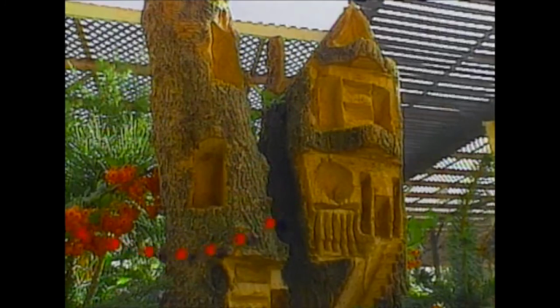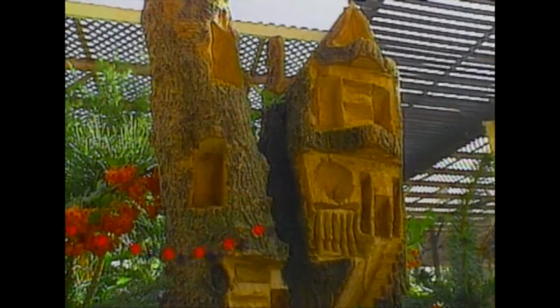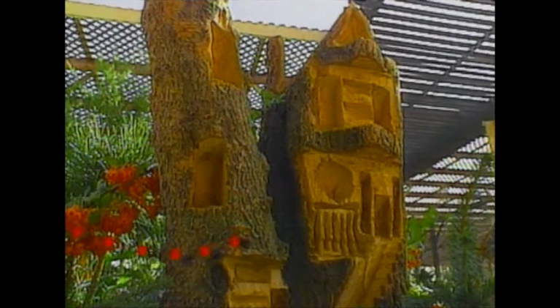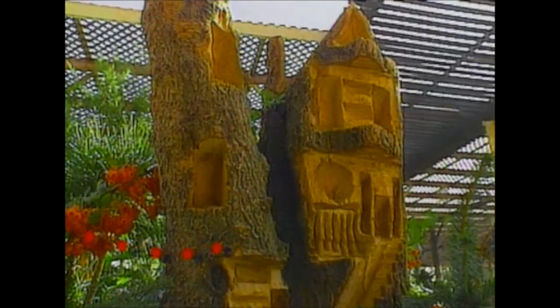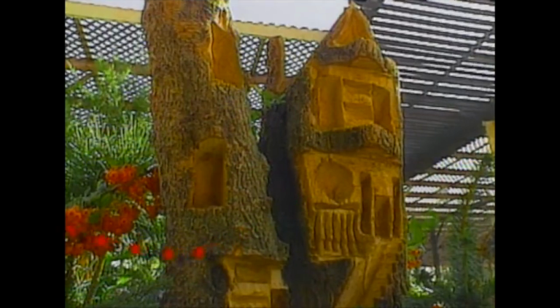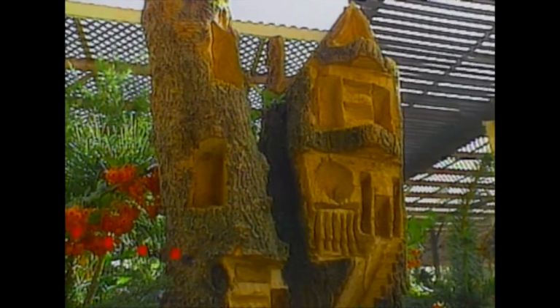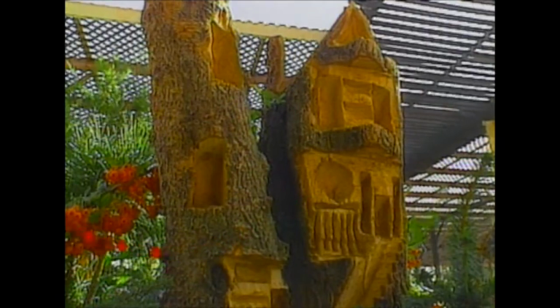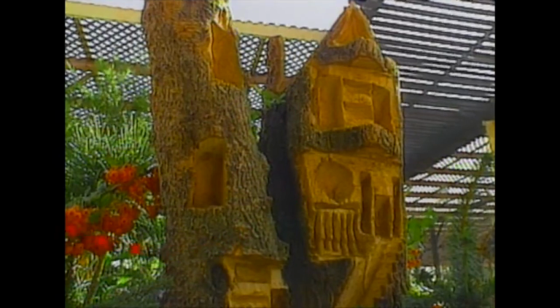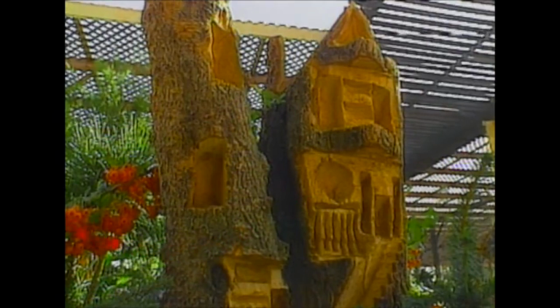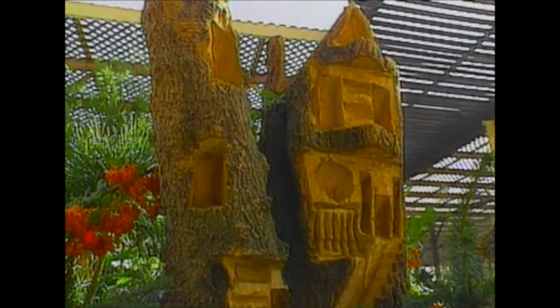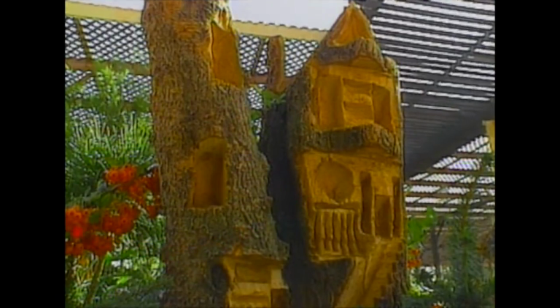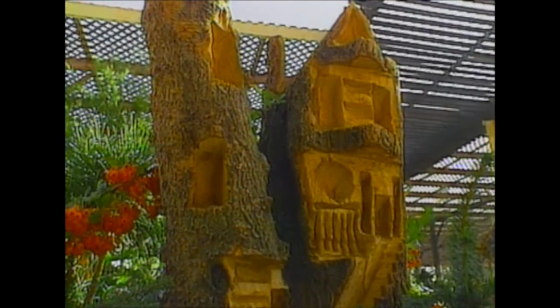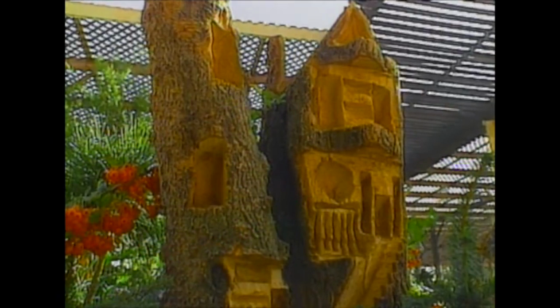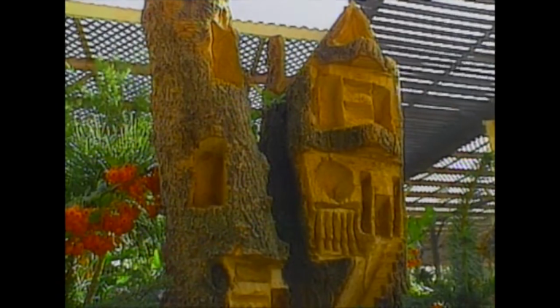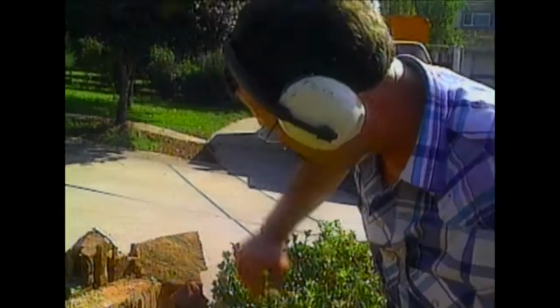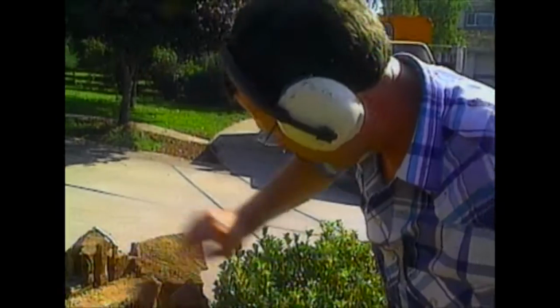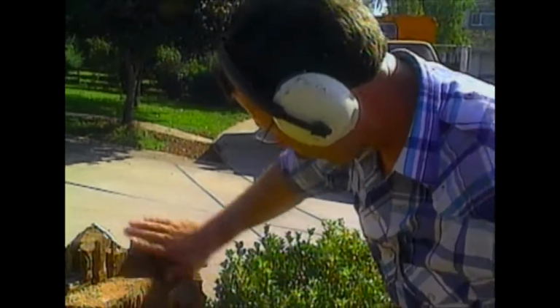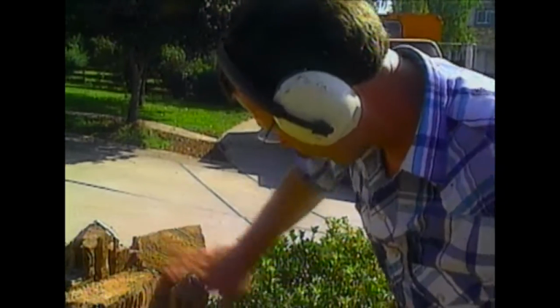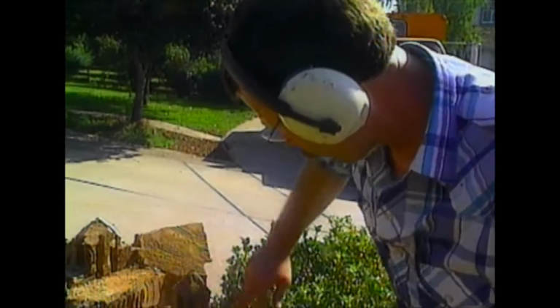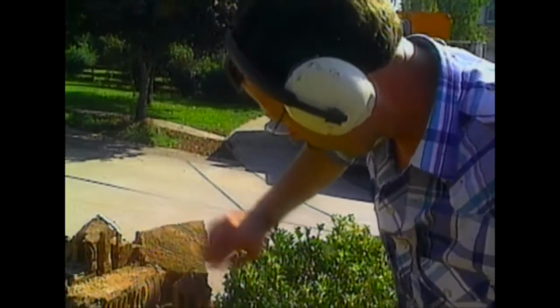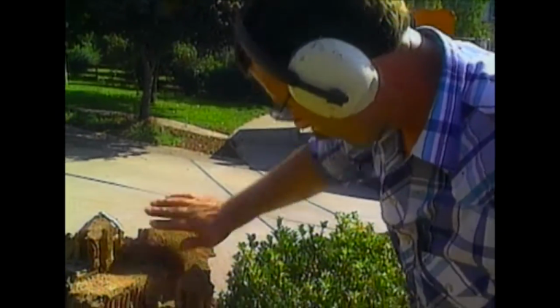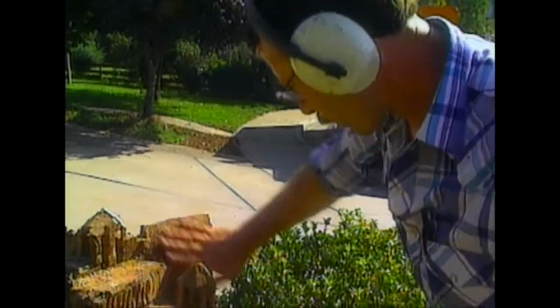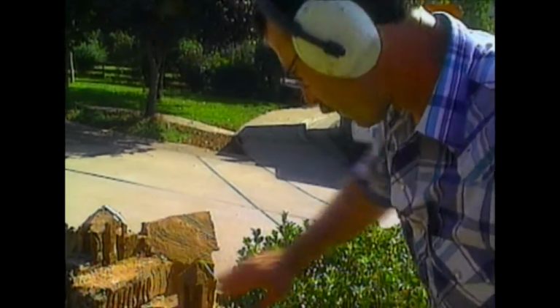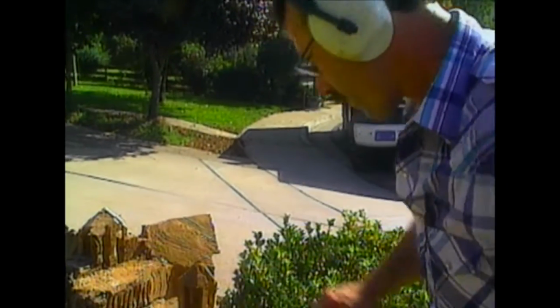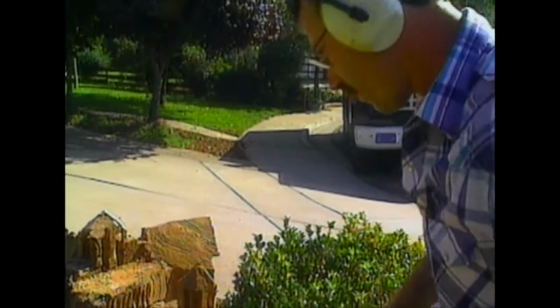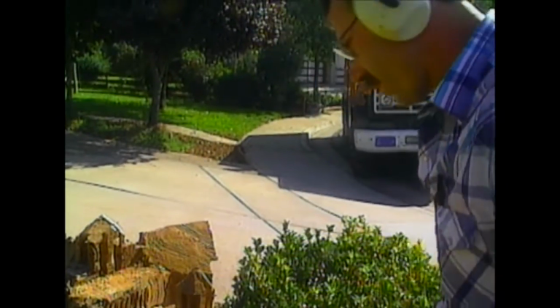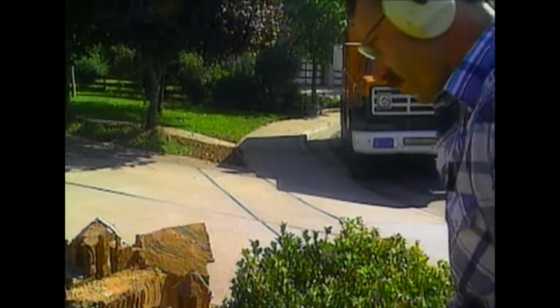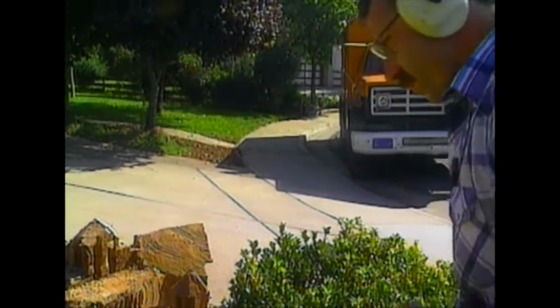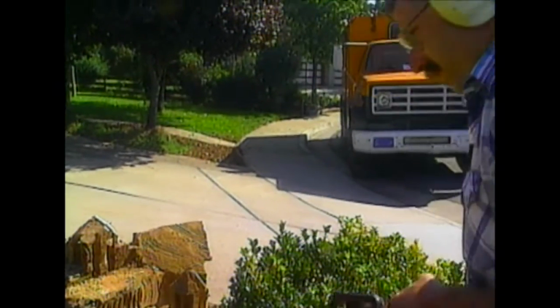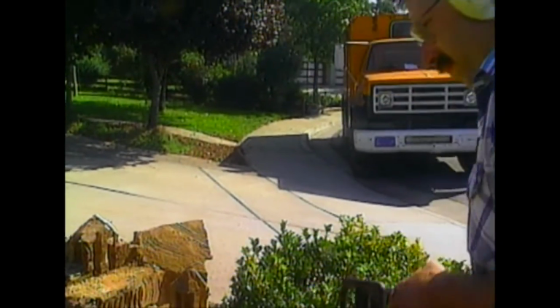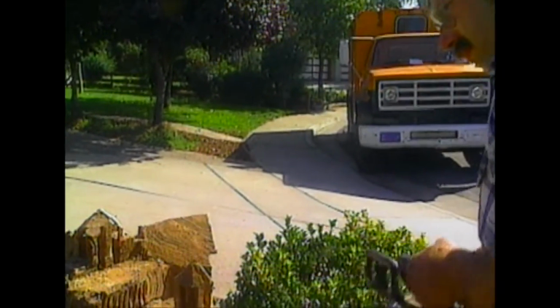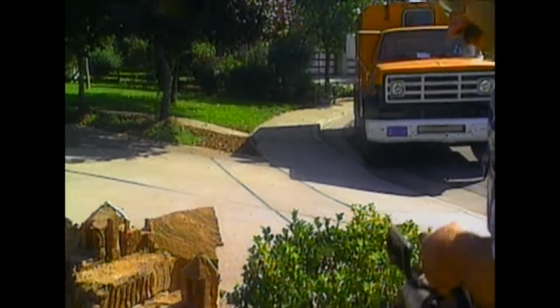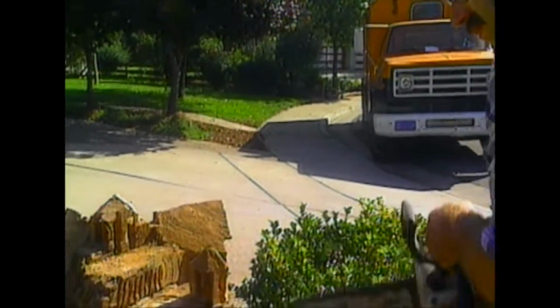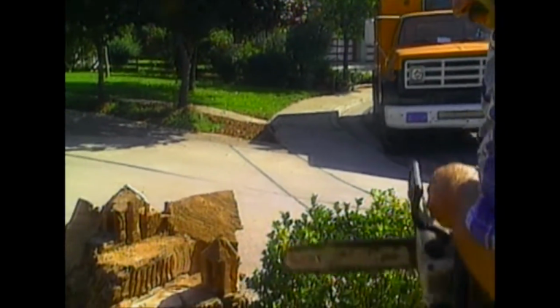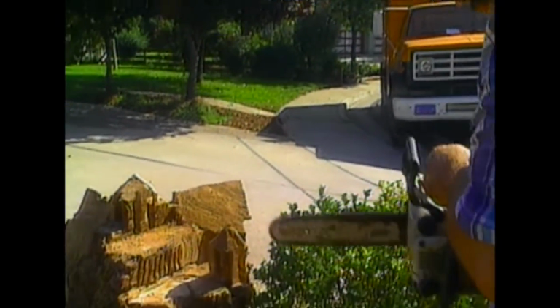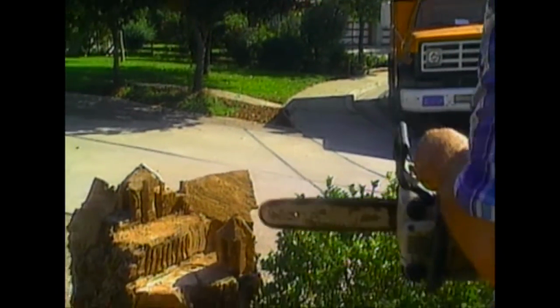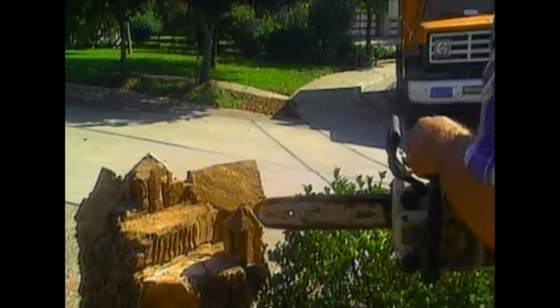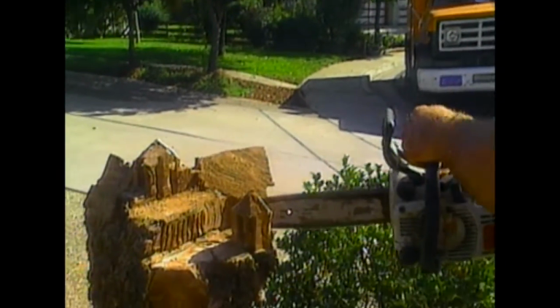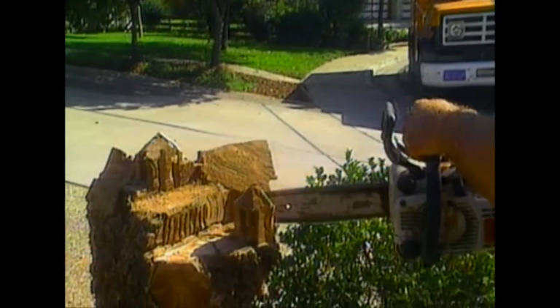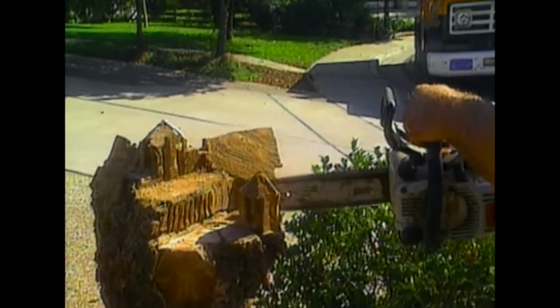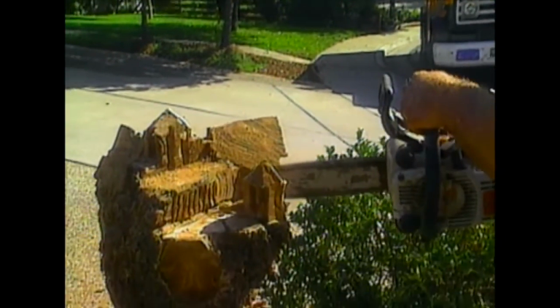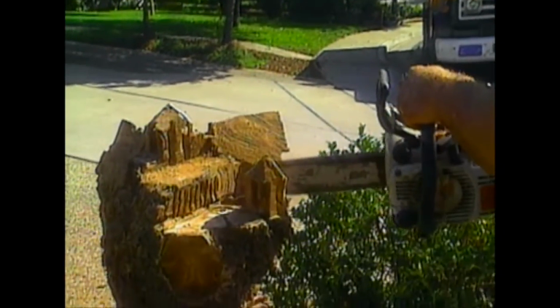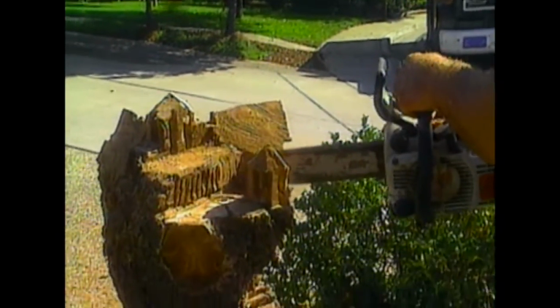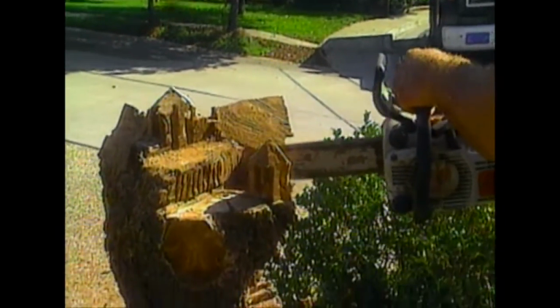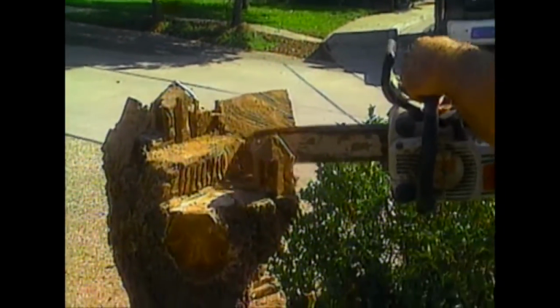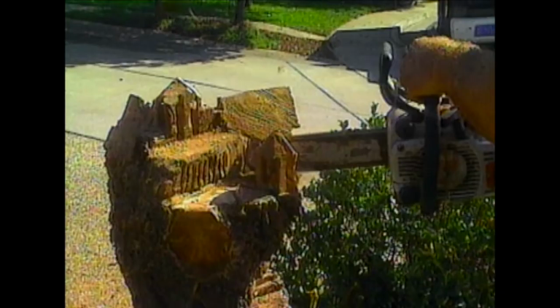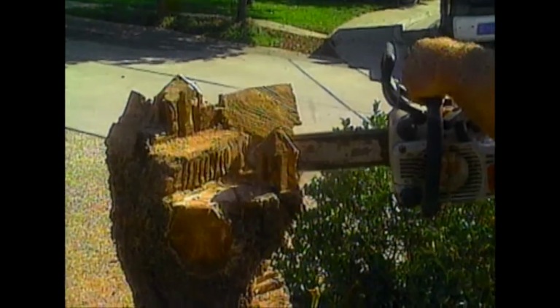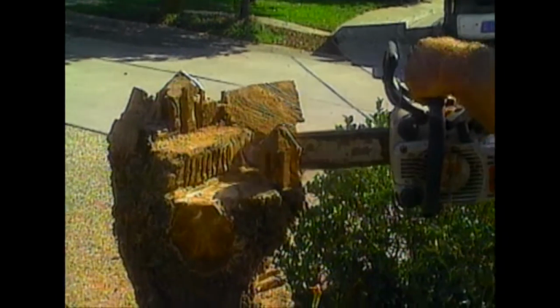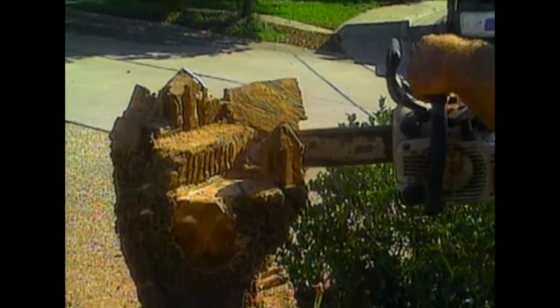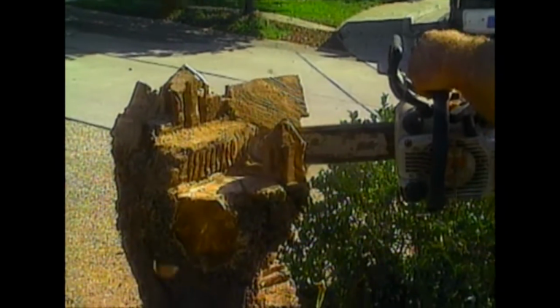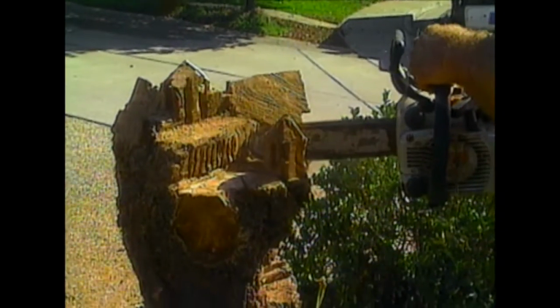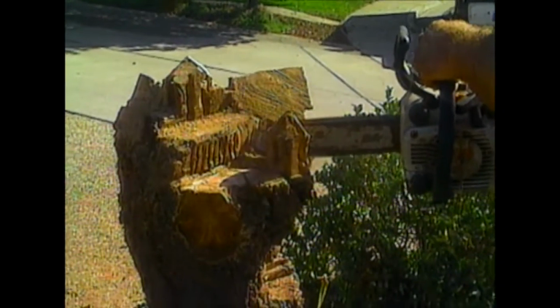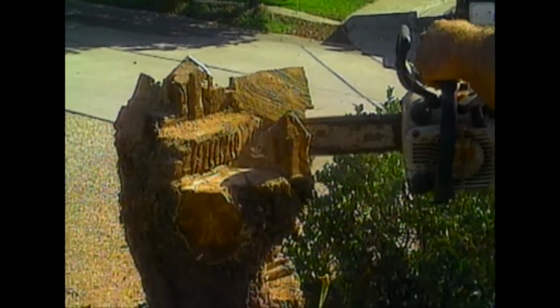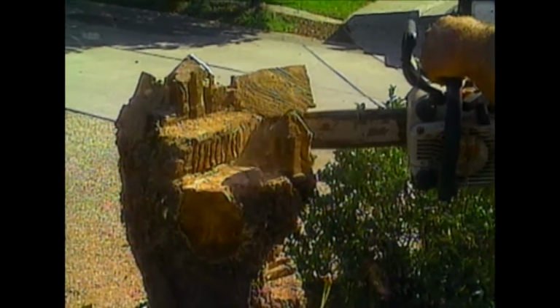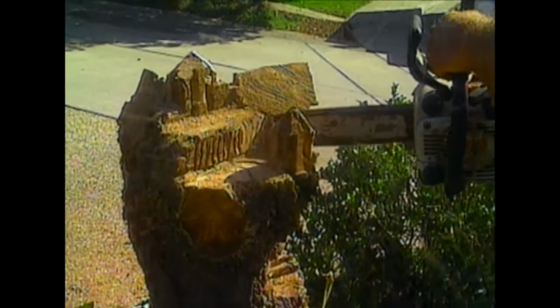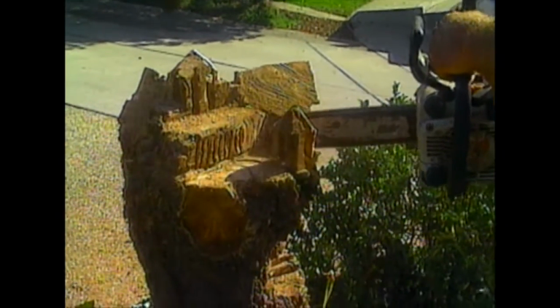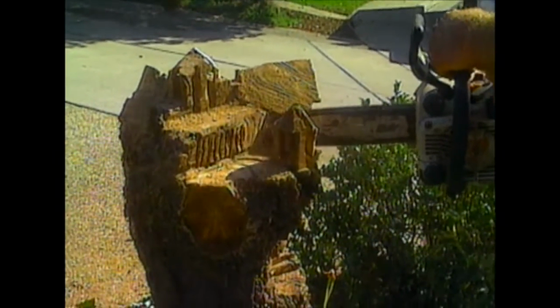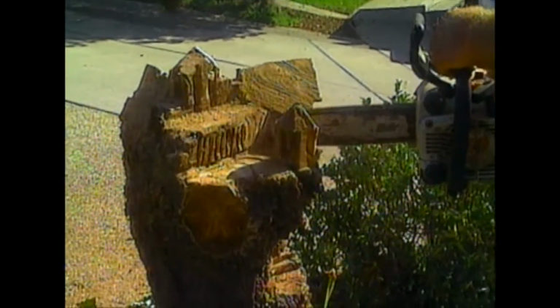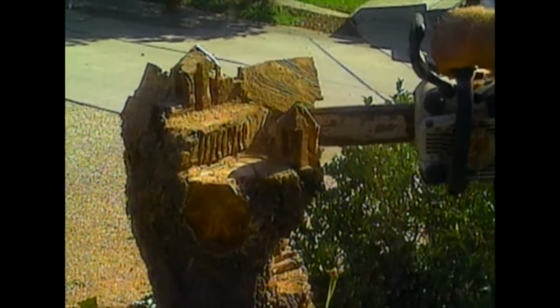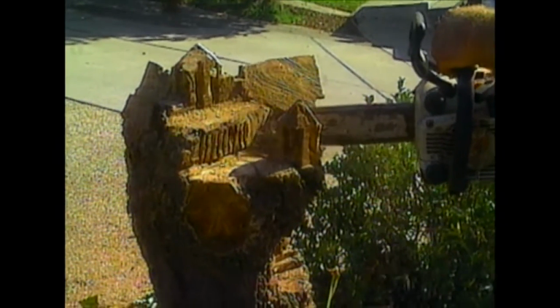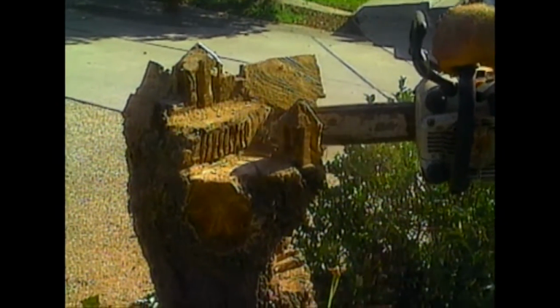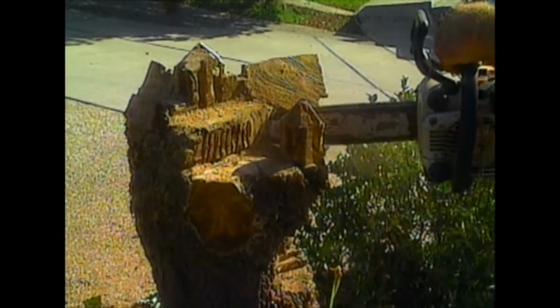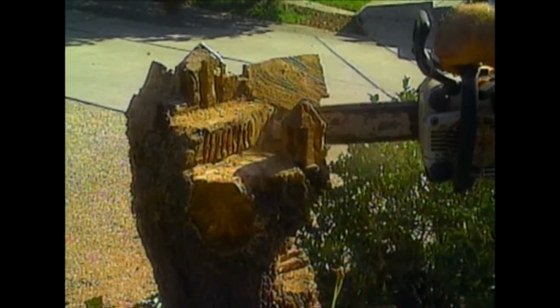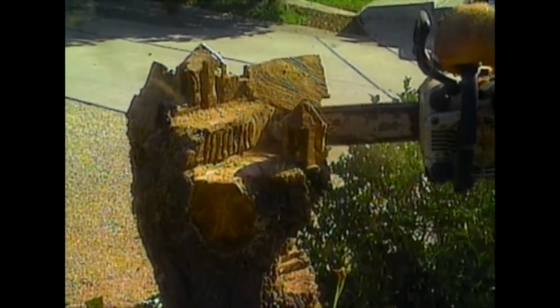Here's the tree stump. The artist we found is a man named Tom Gould. His paintbrush is a chainsaw.